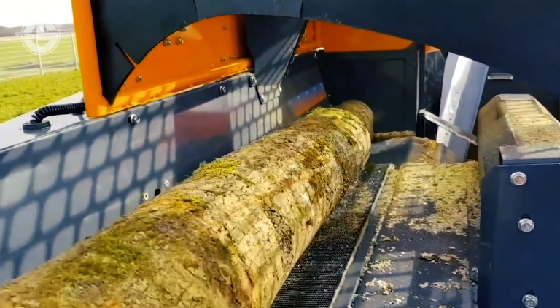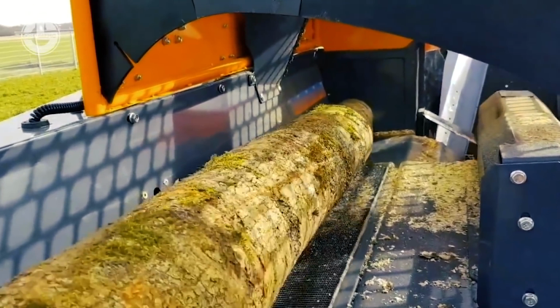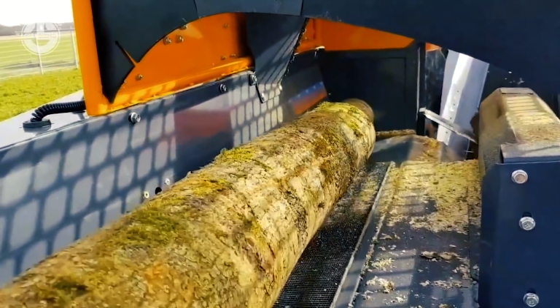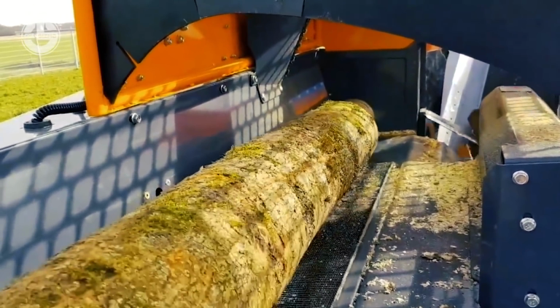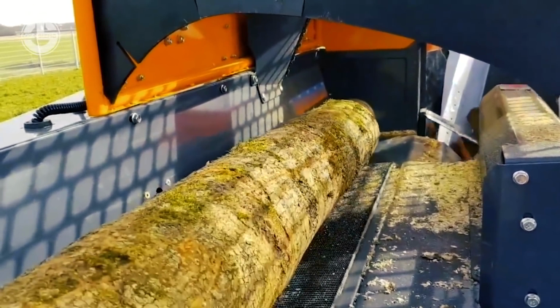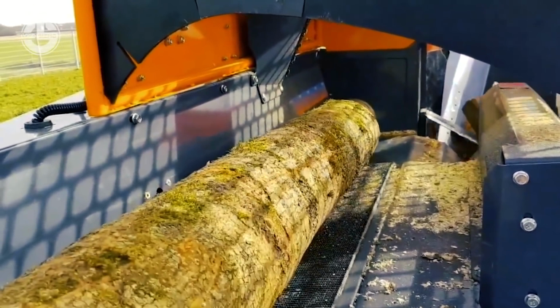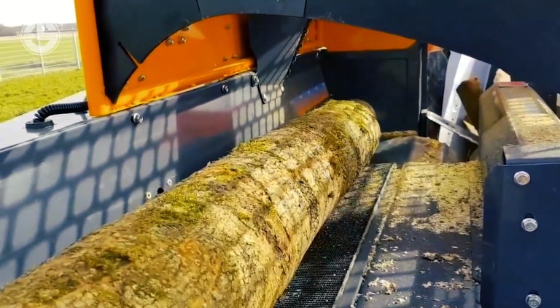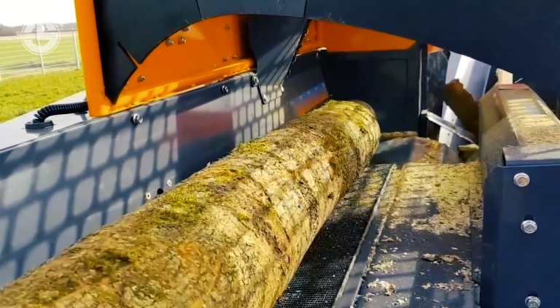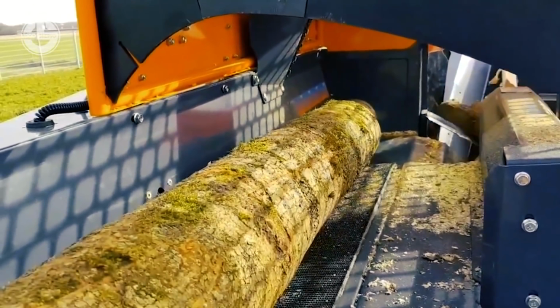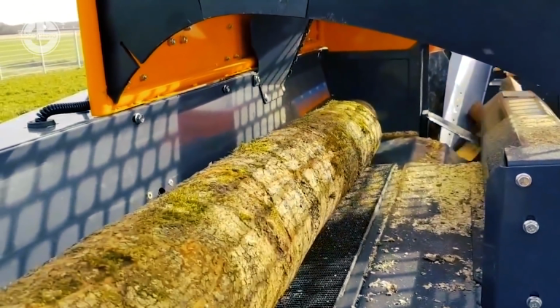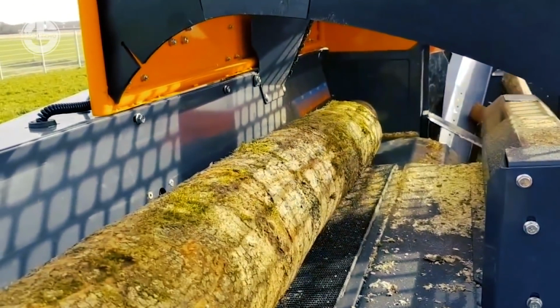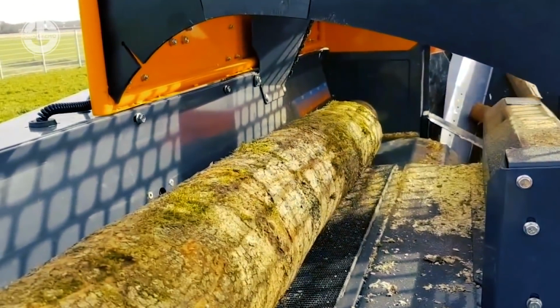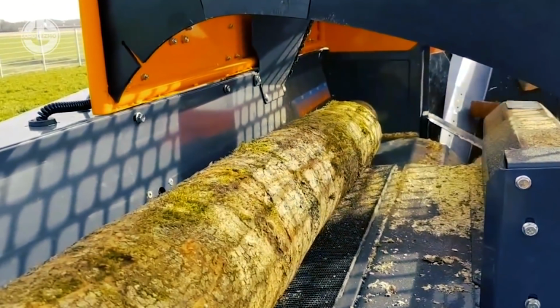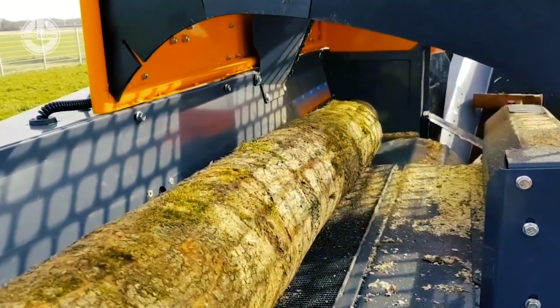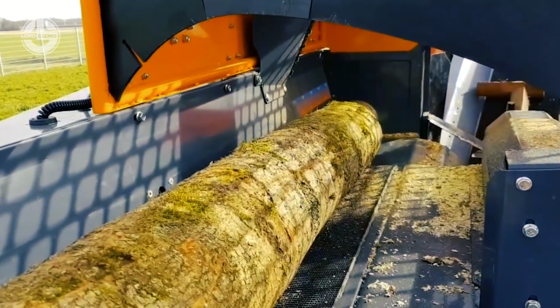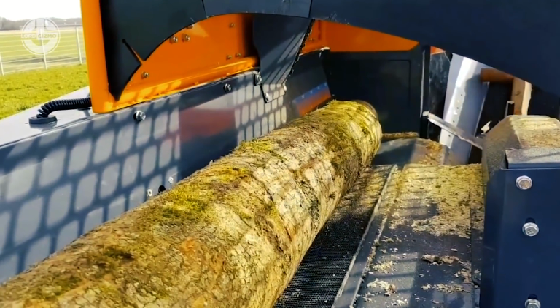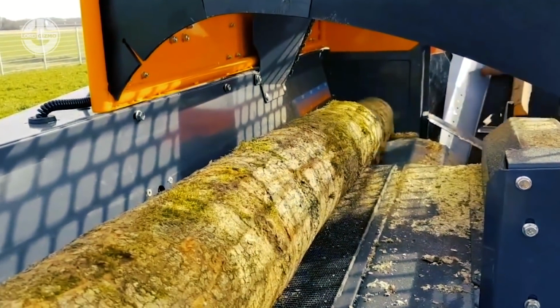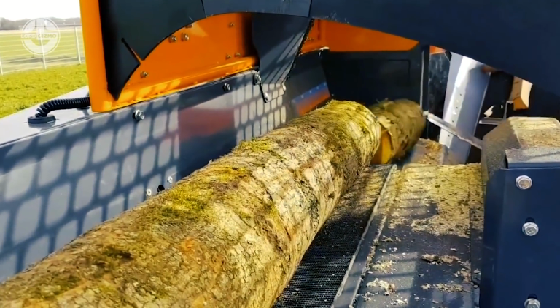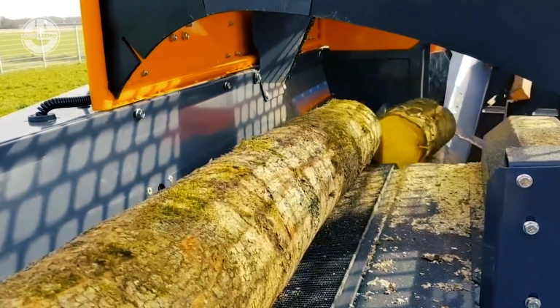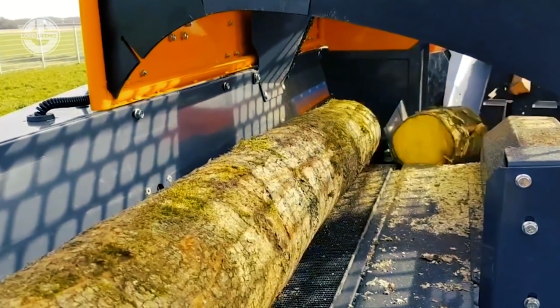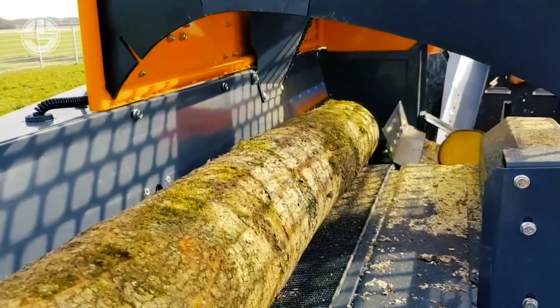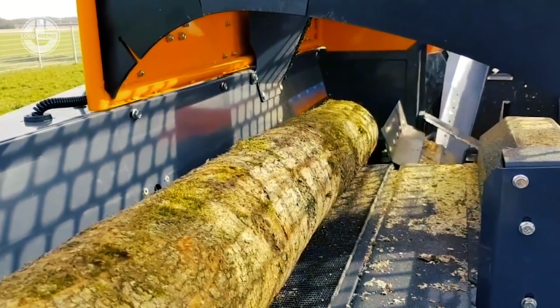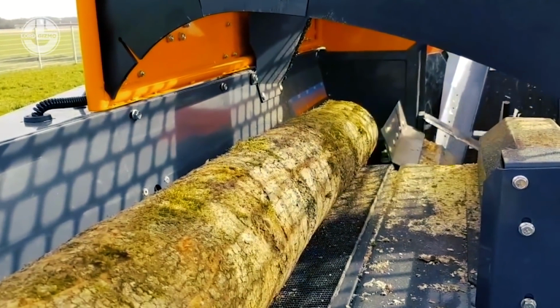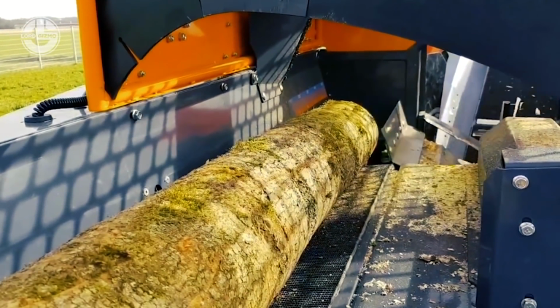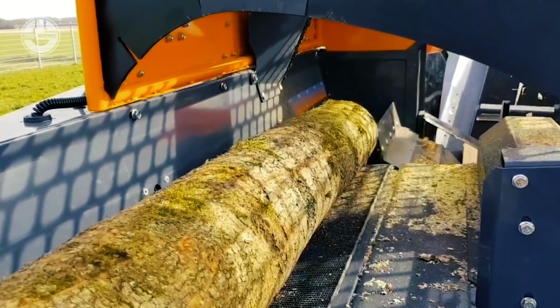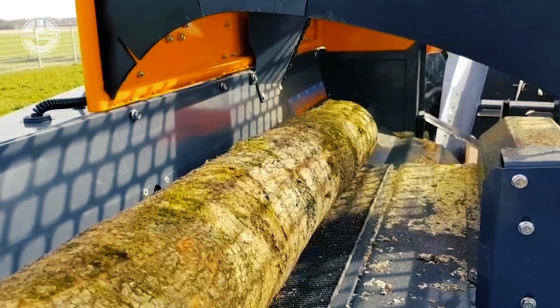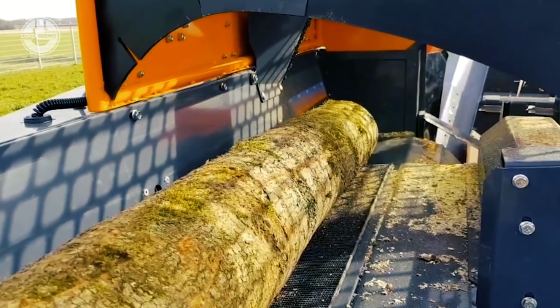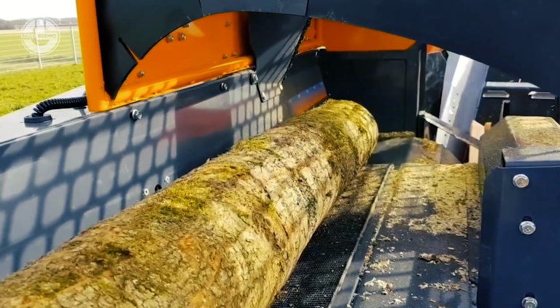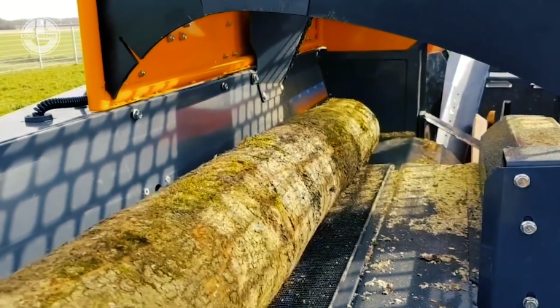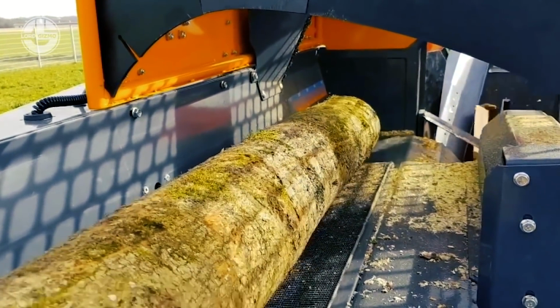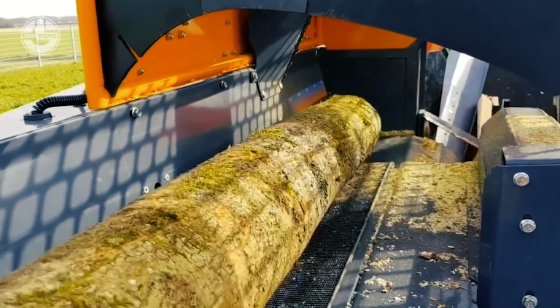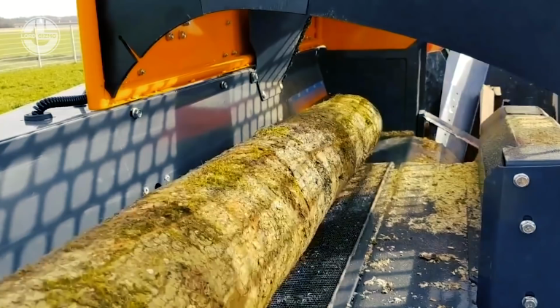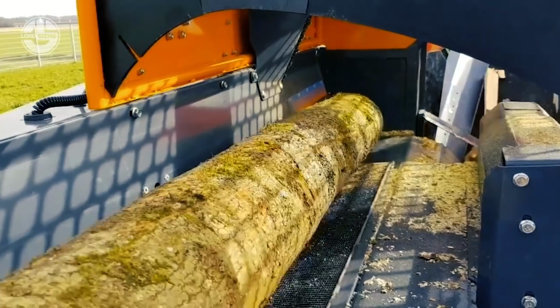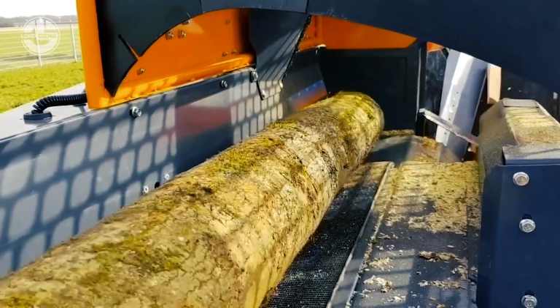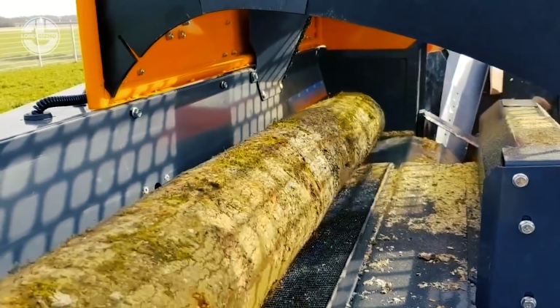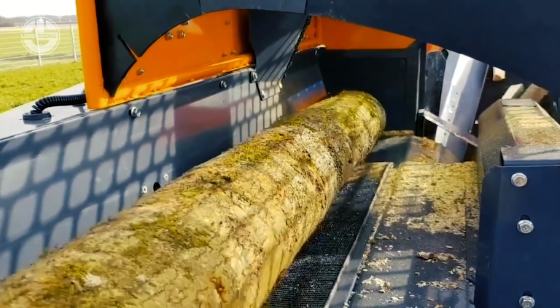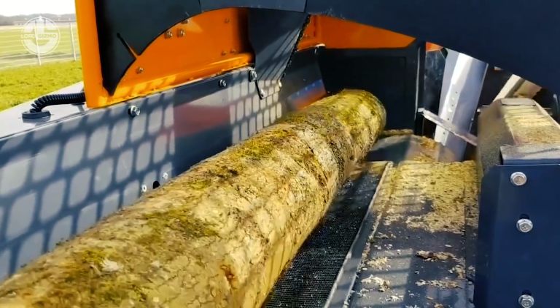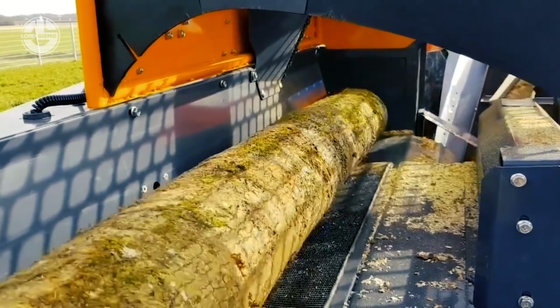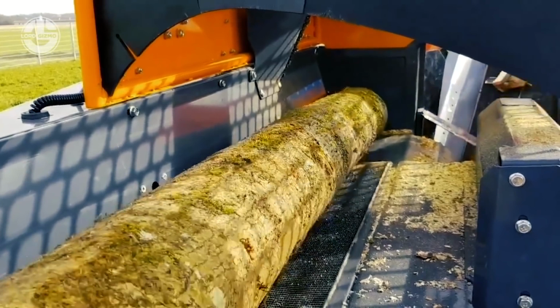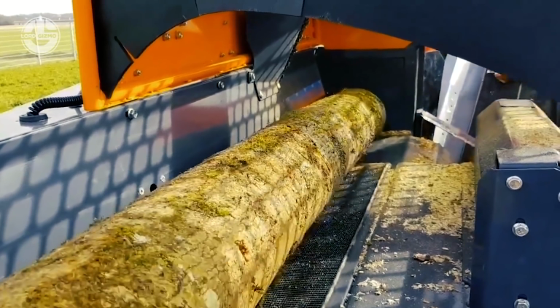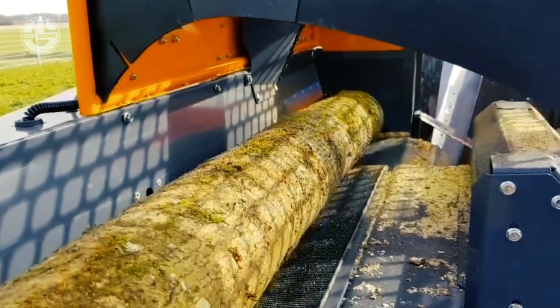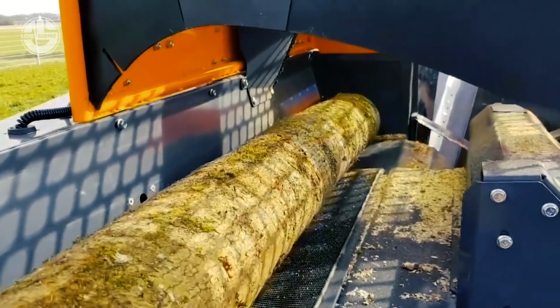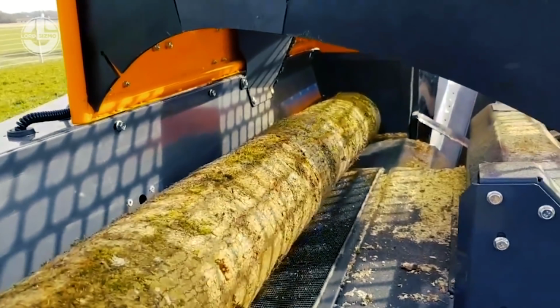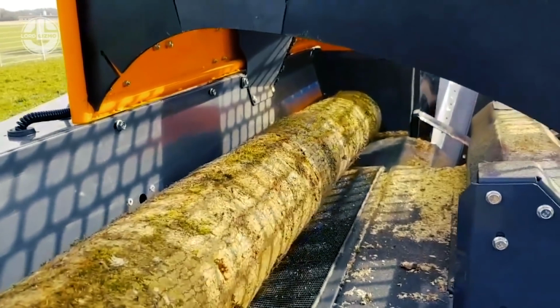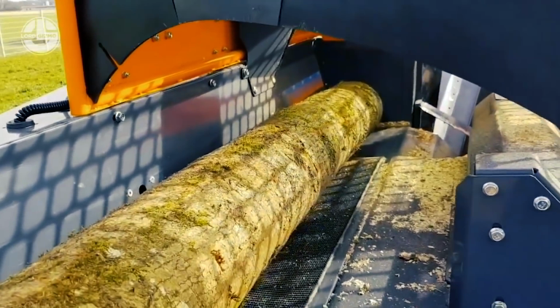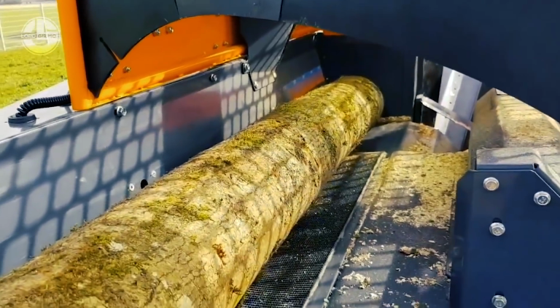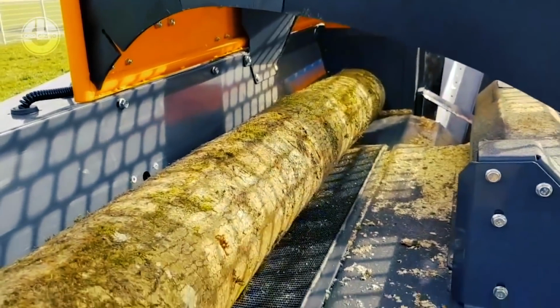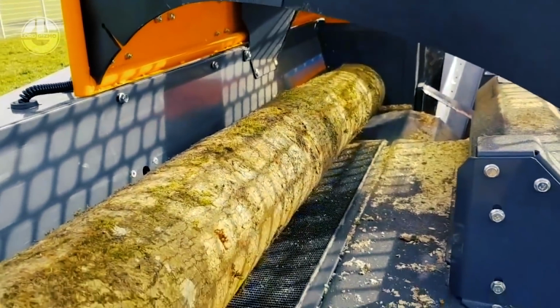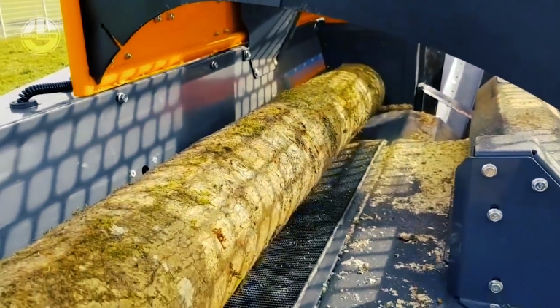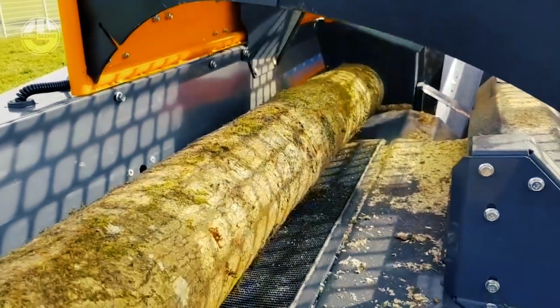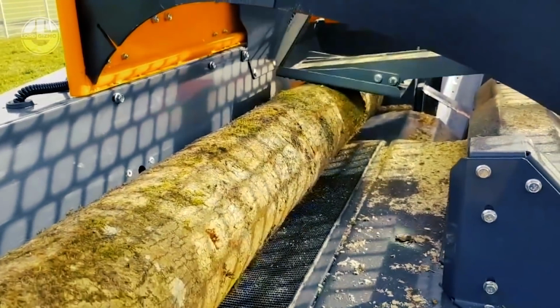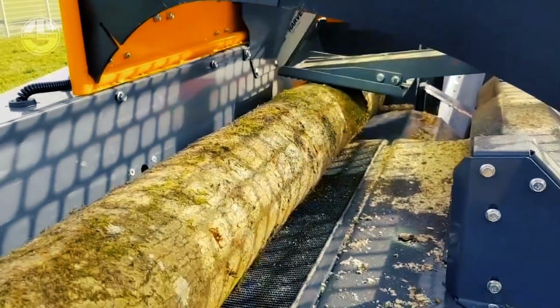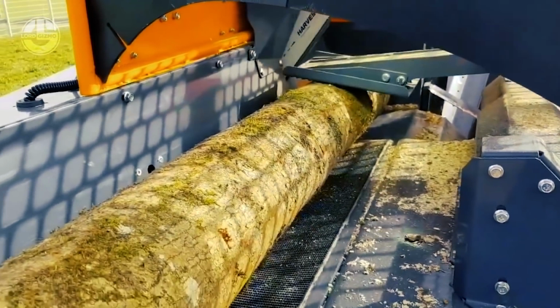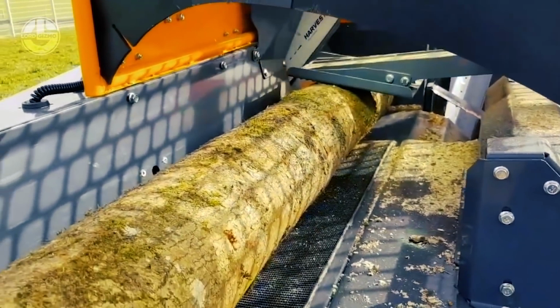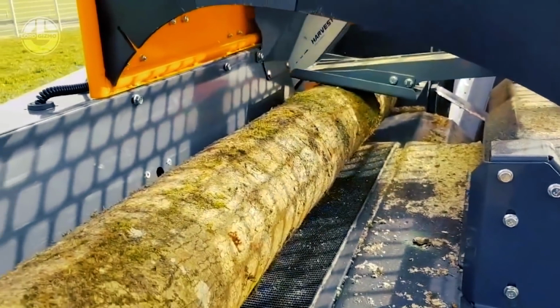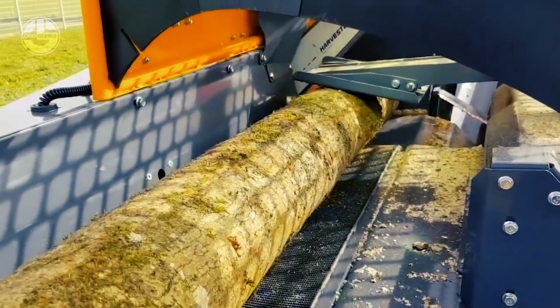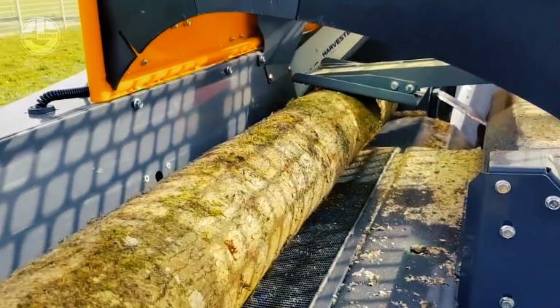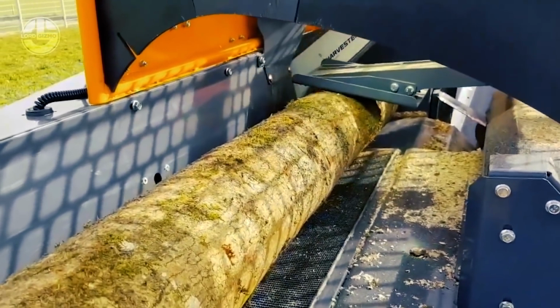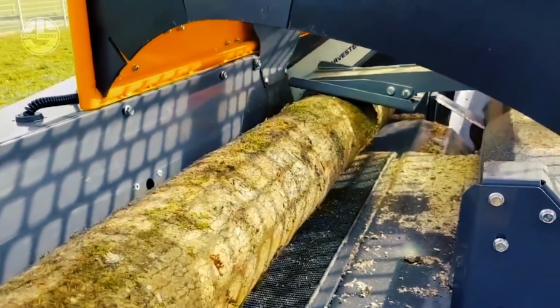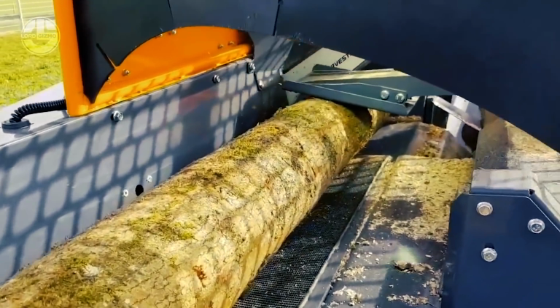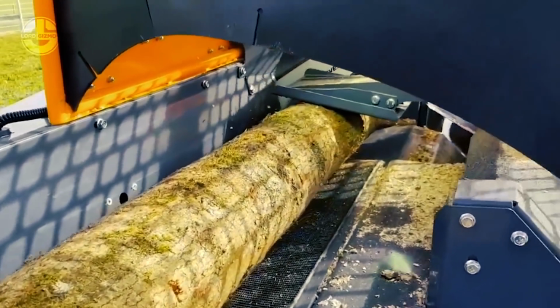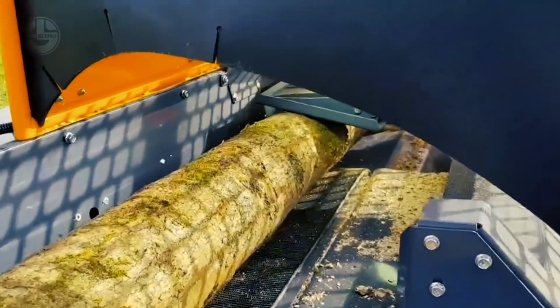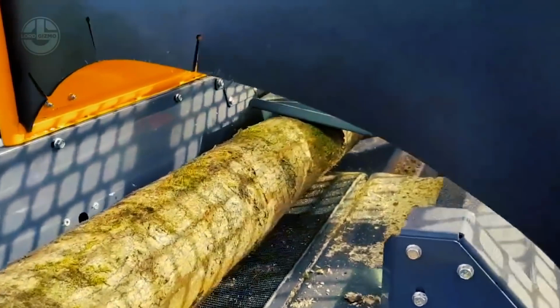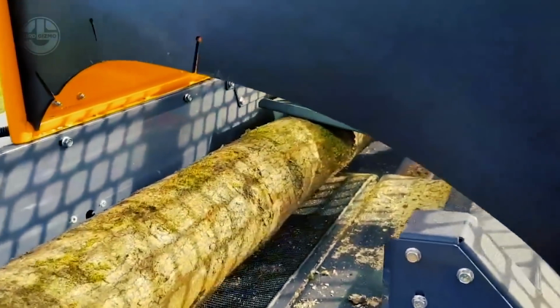Its splitting wedges are made of solid, wear-resistant steel. It also can remove residue automatically, without unnecessary sawing movement.